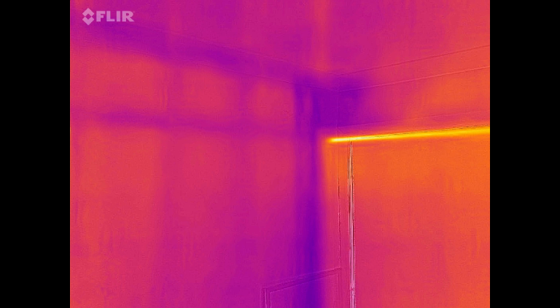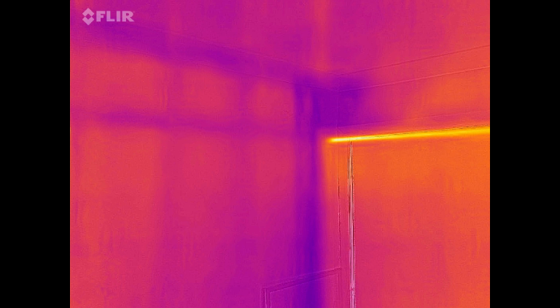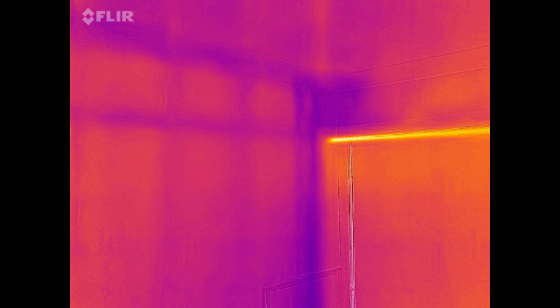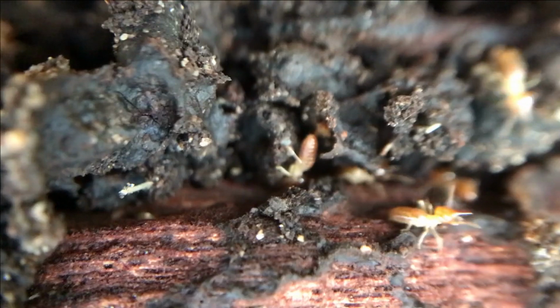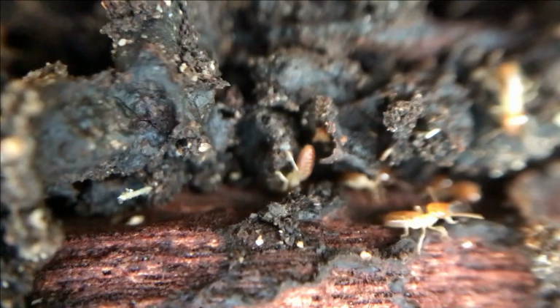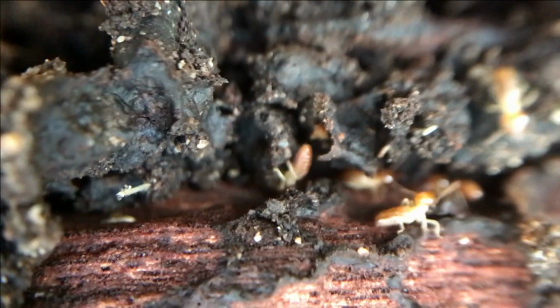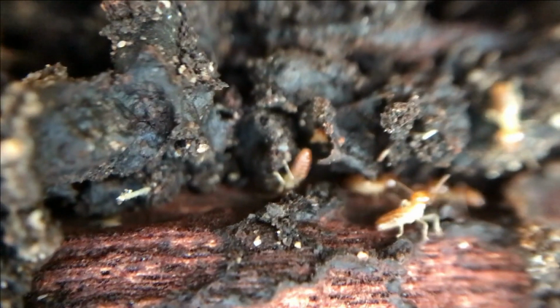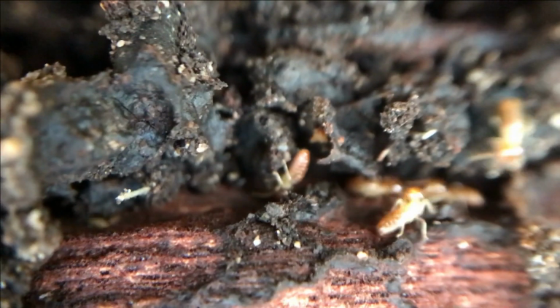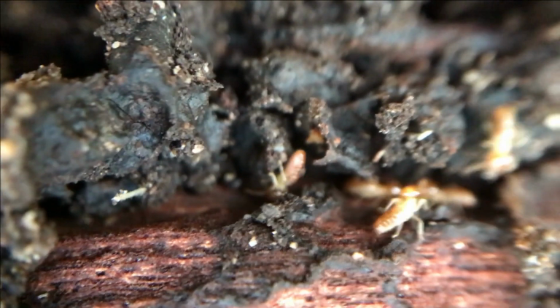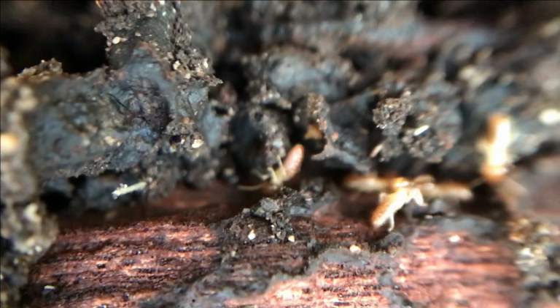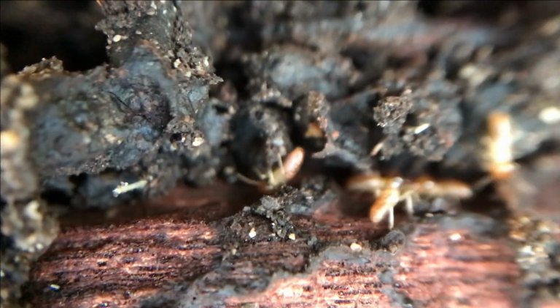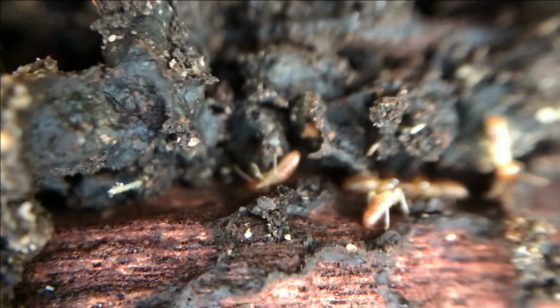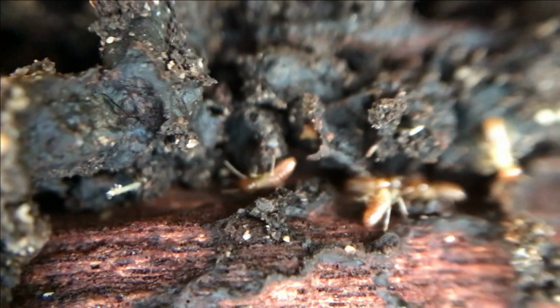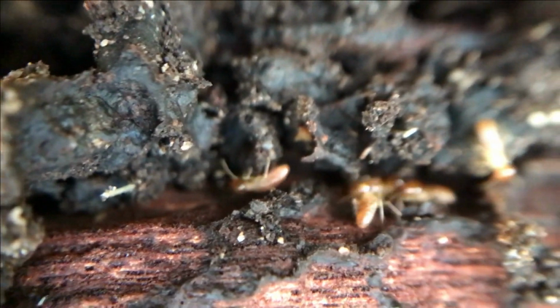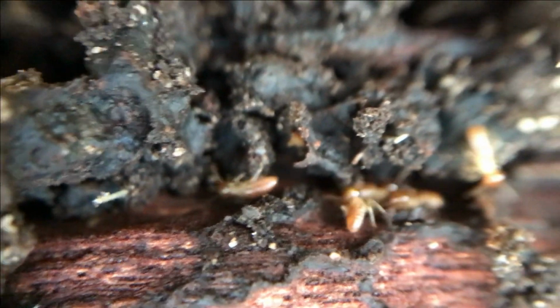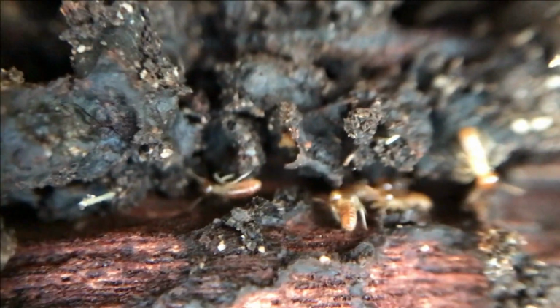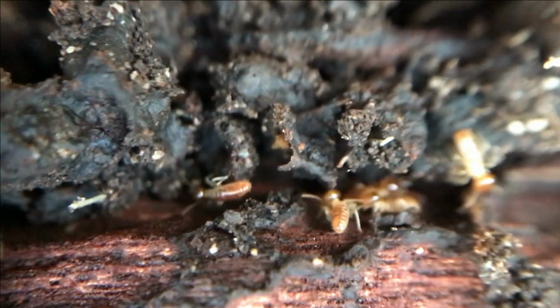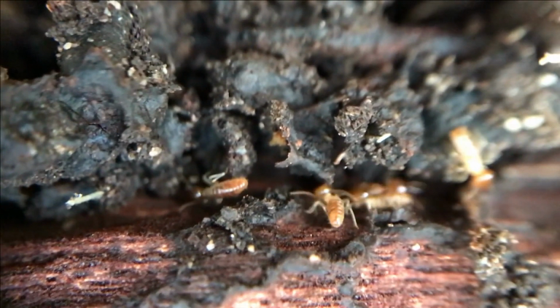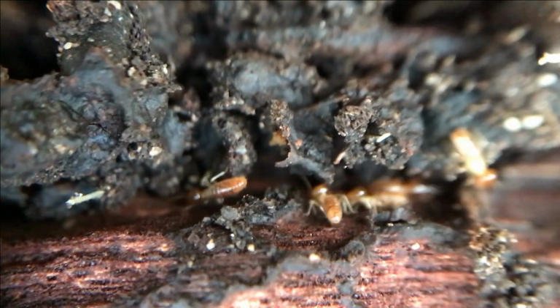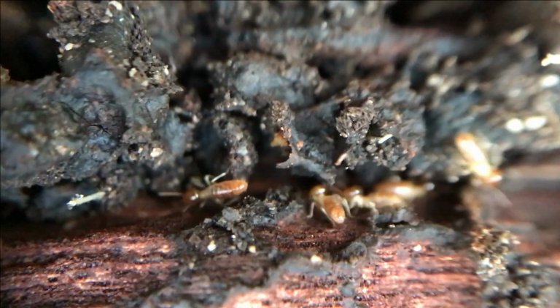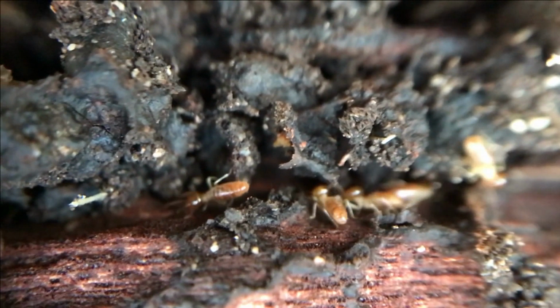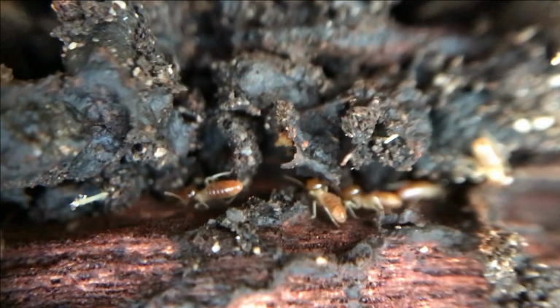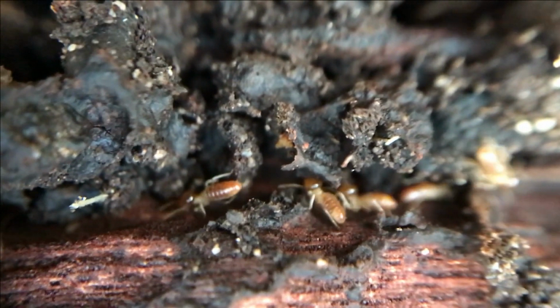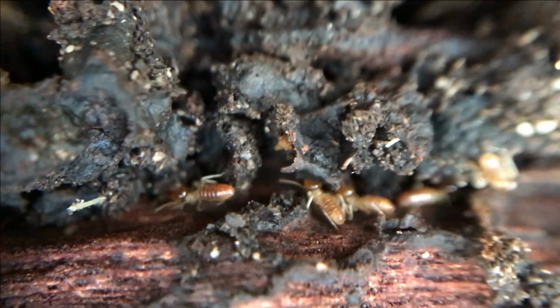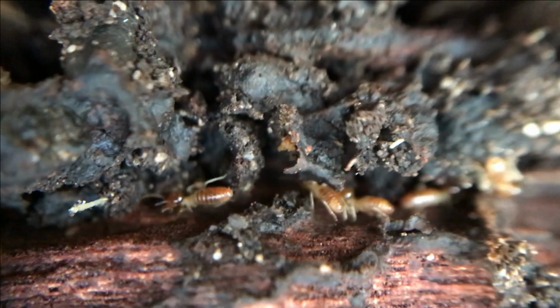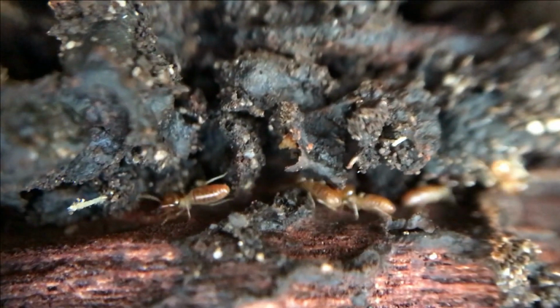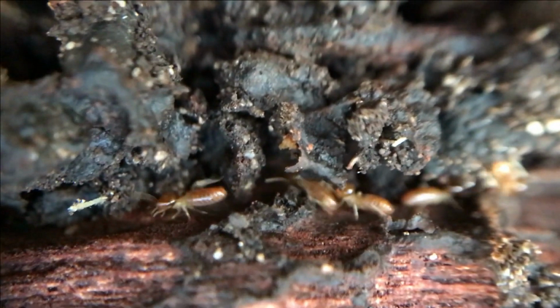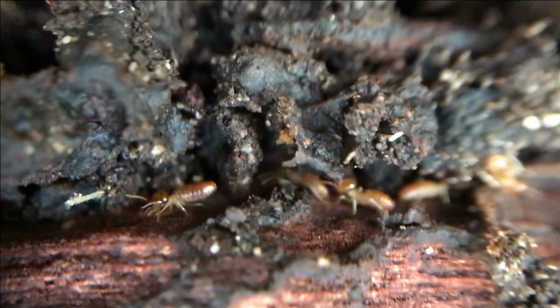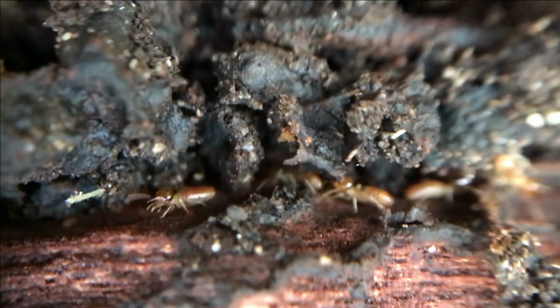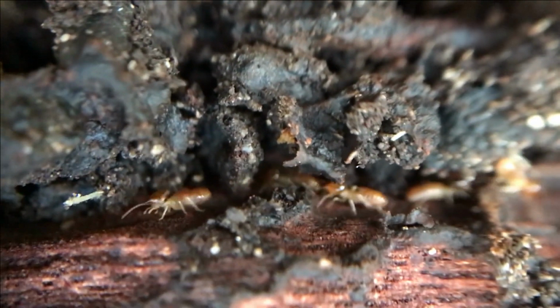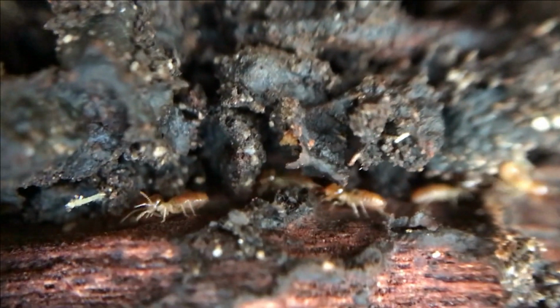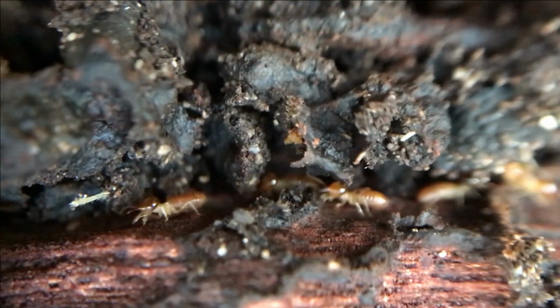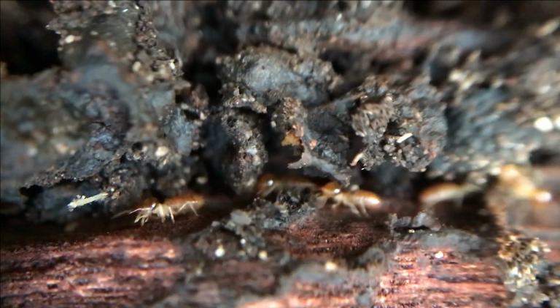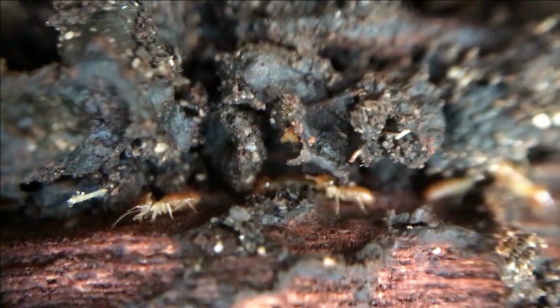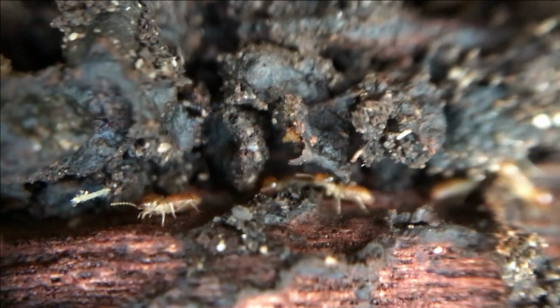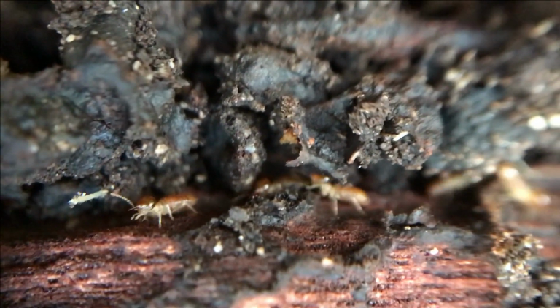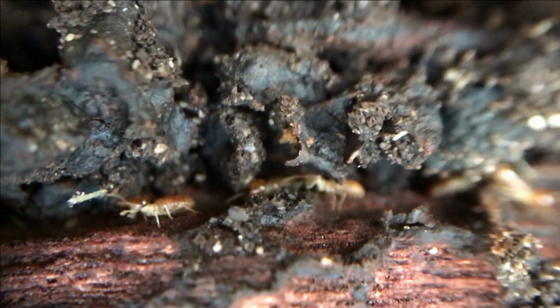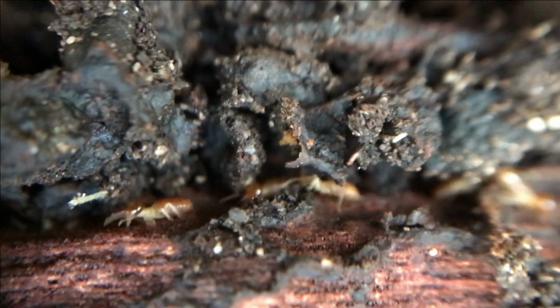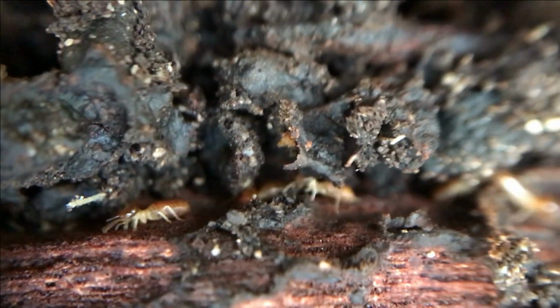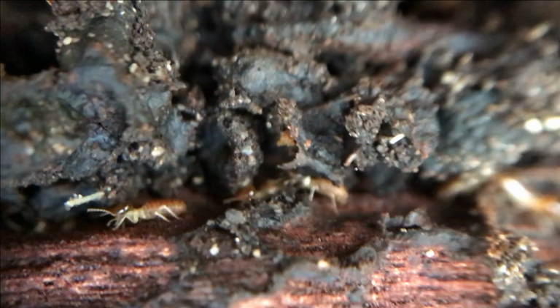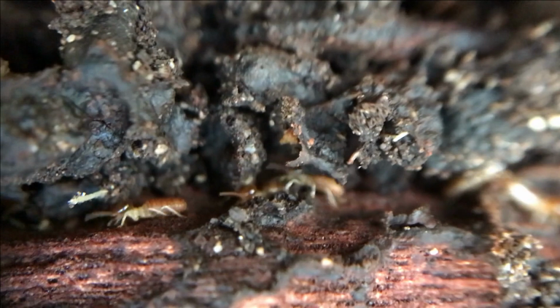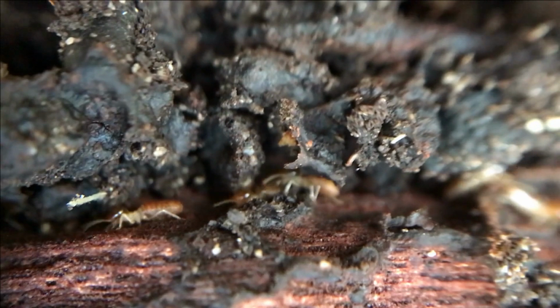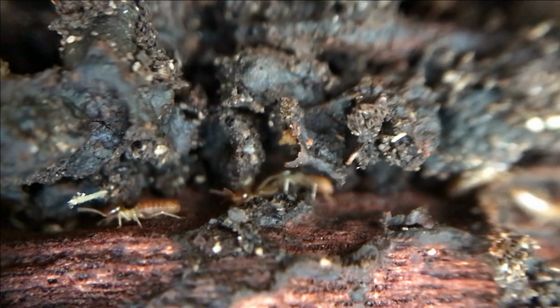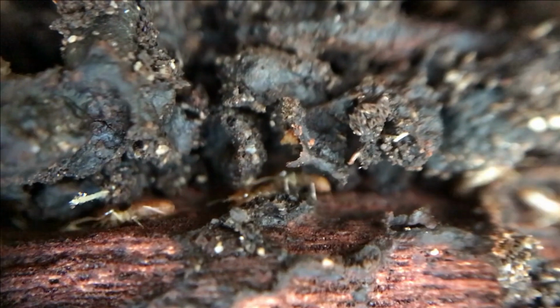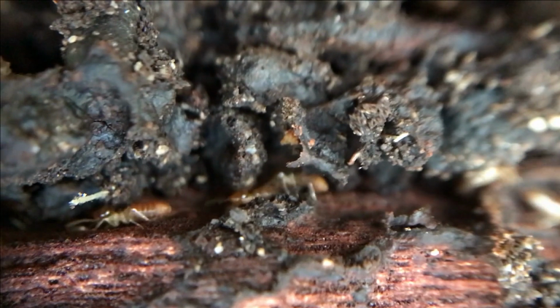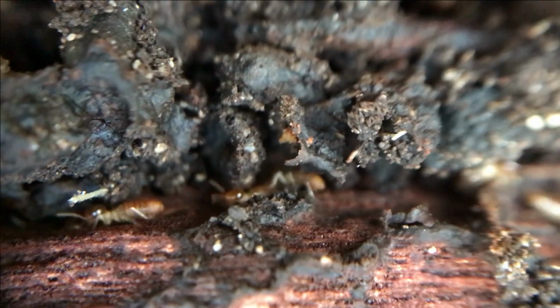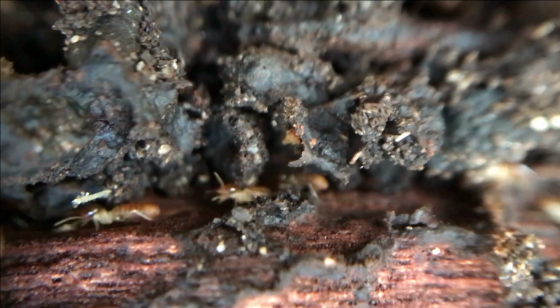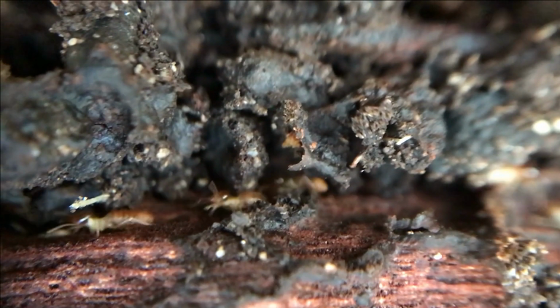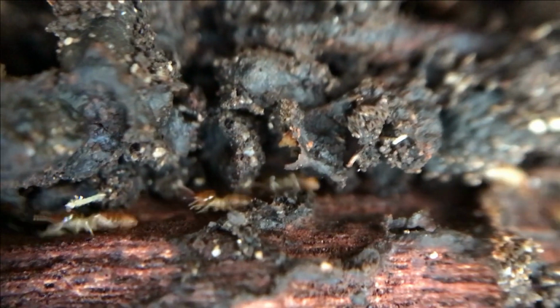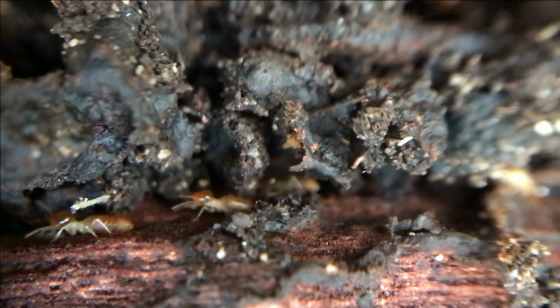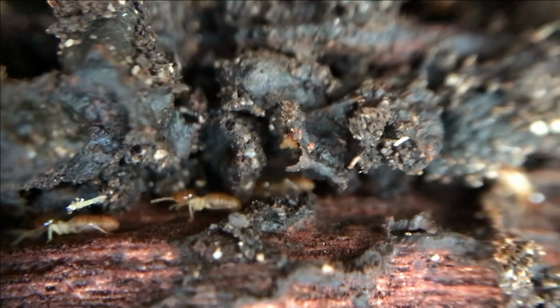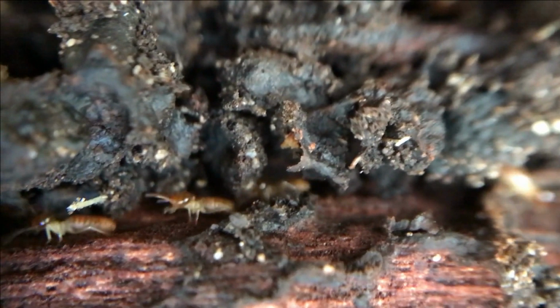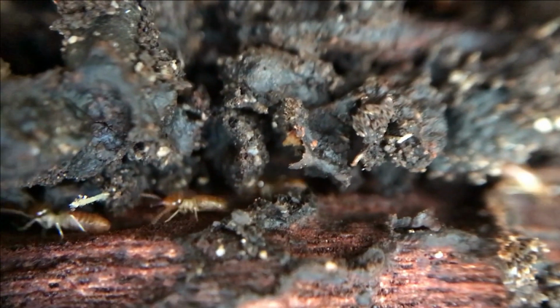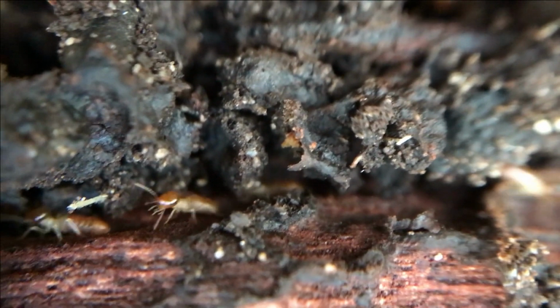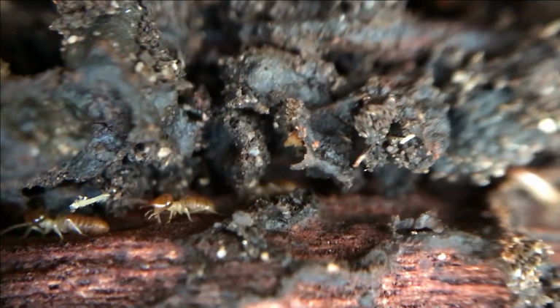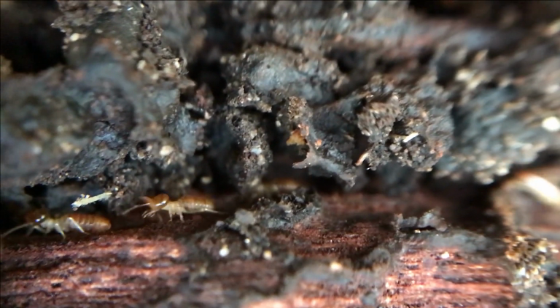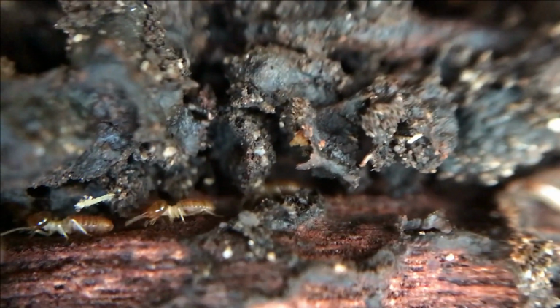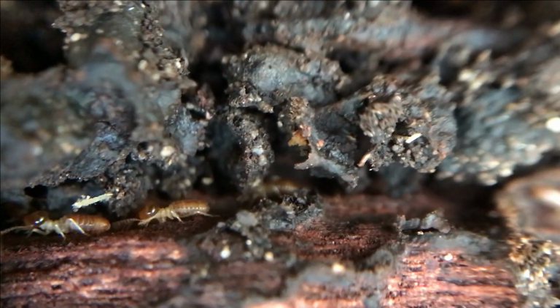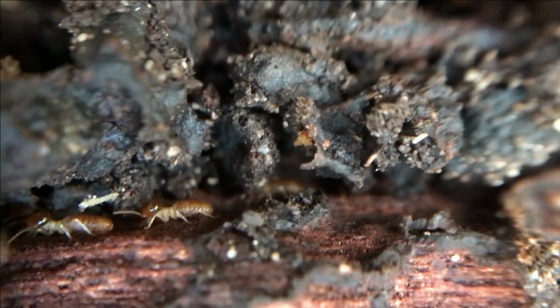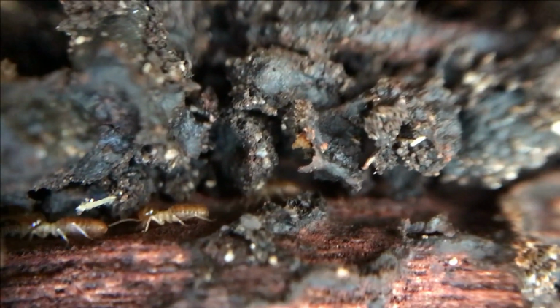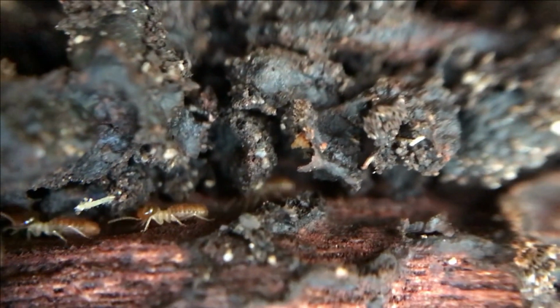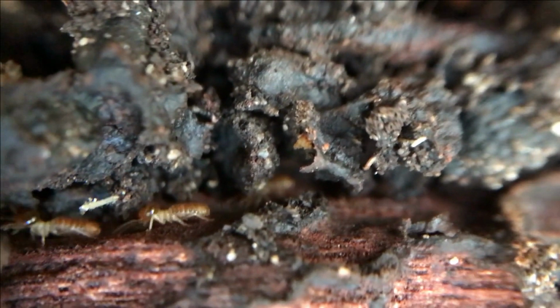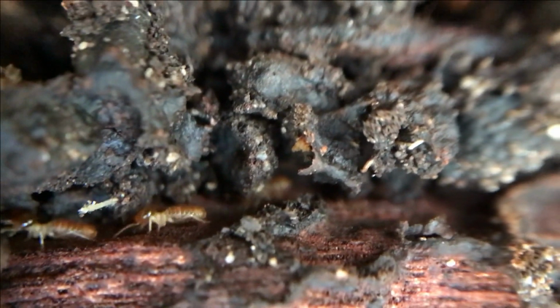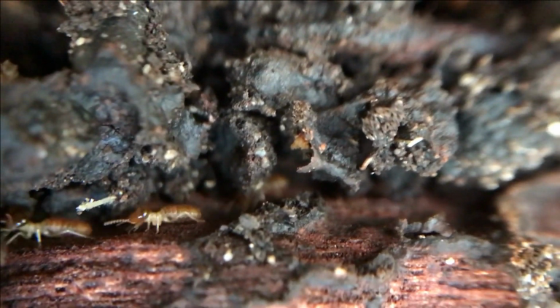One in three homes will experience termite damage to their property. A termite inspection is recommended to be completed at least annually for all homes in Sydney.